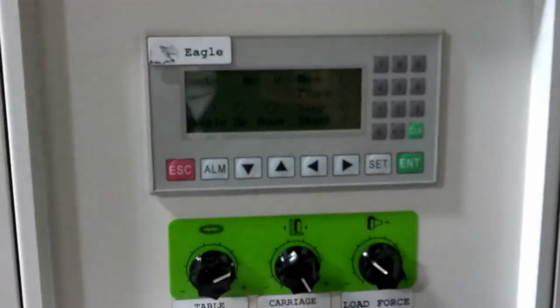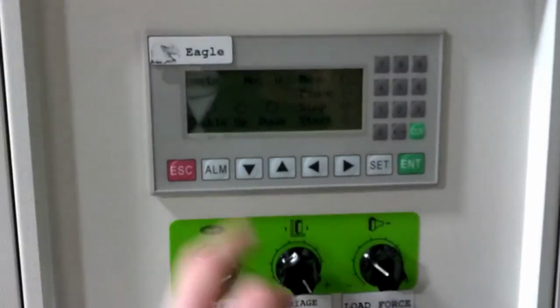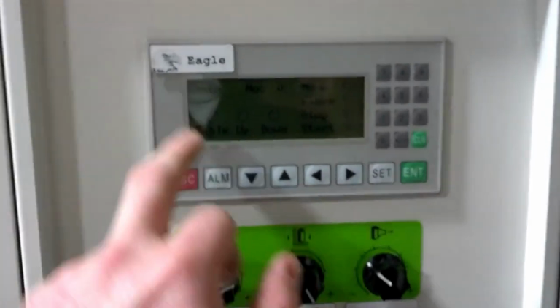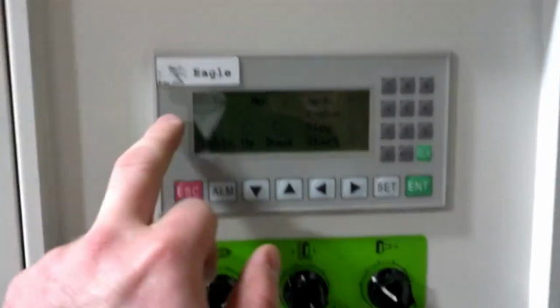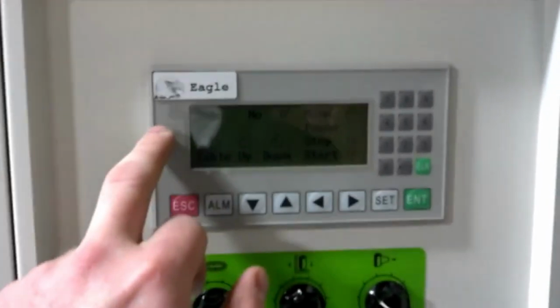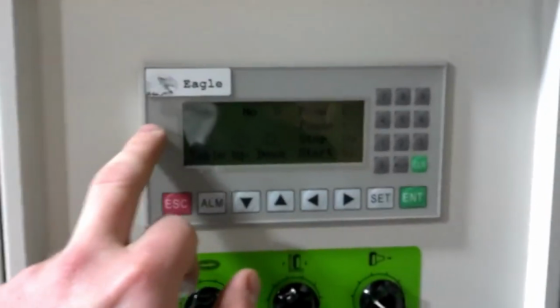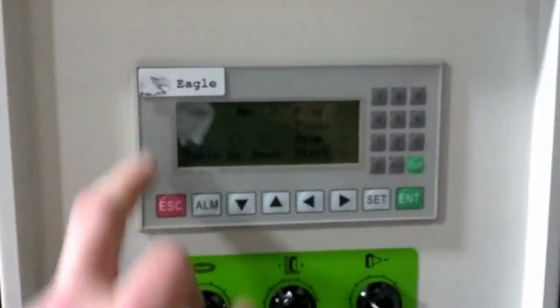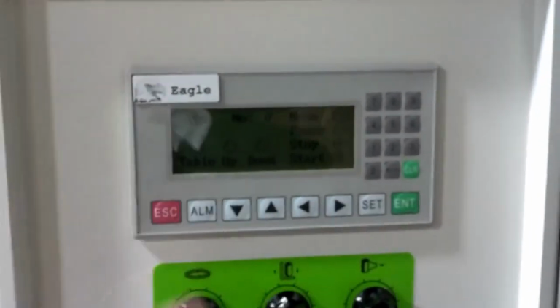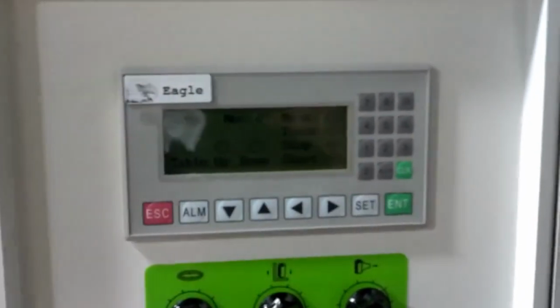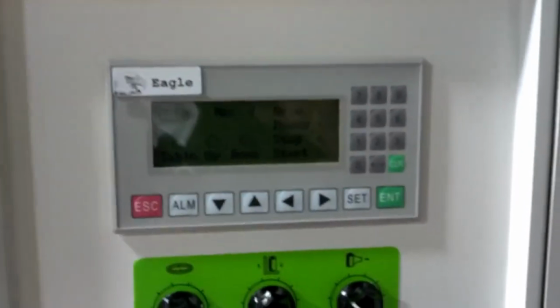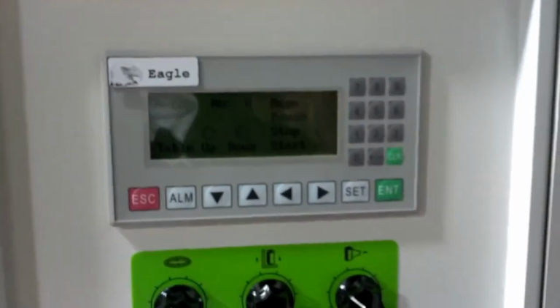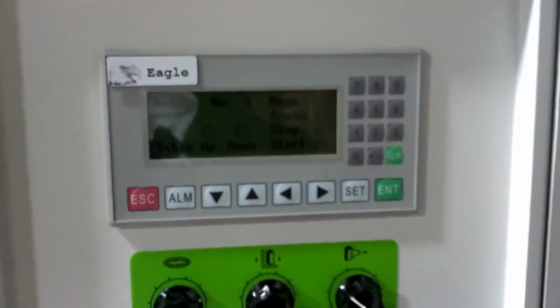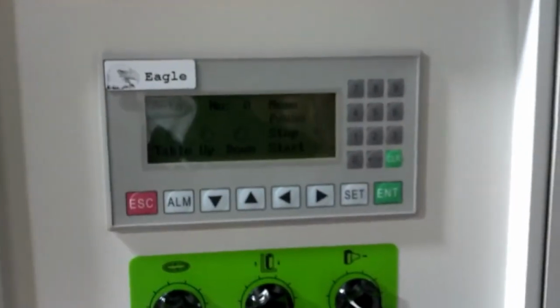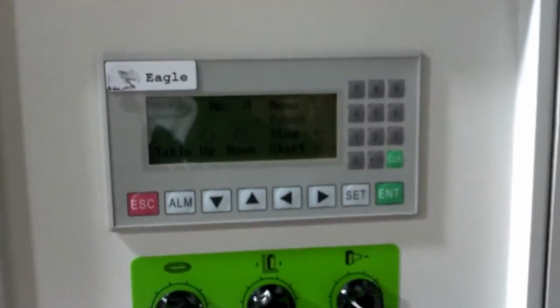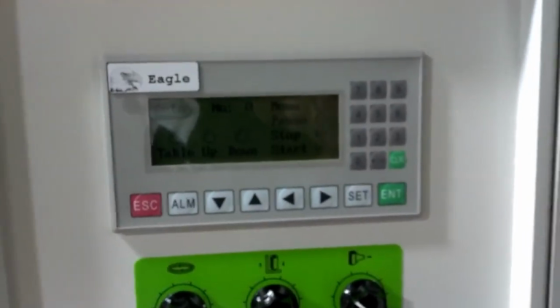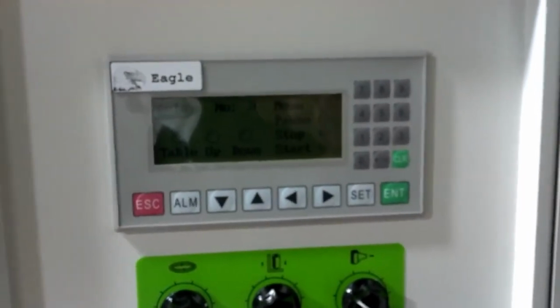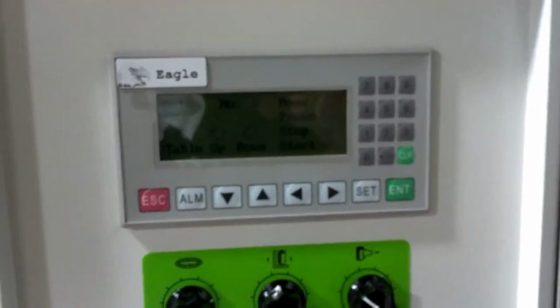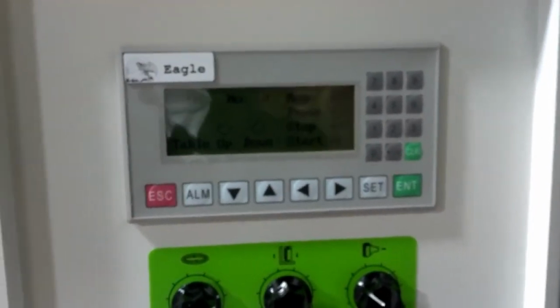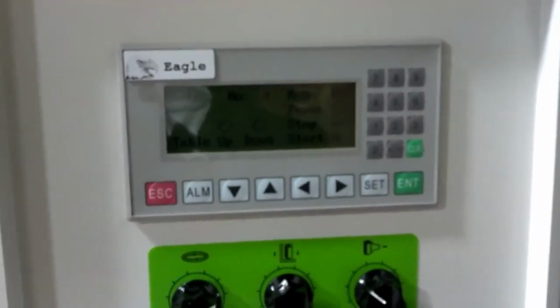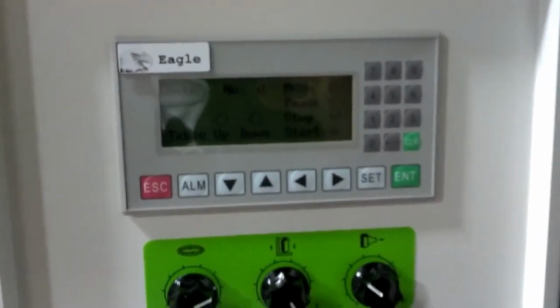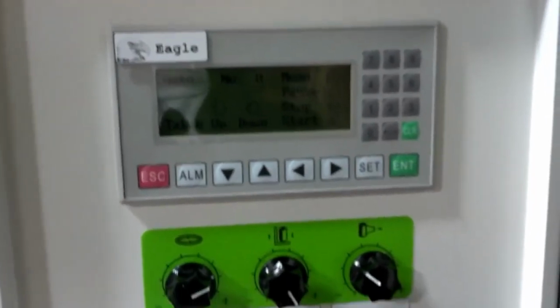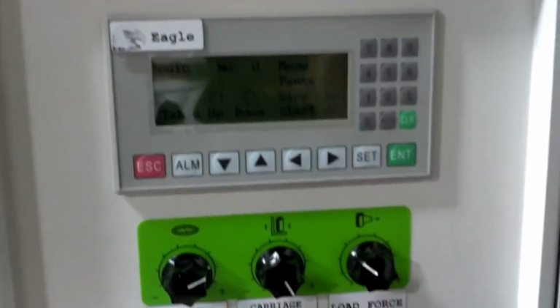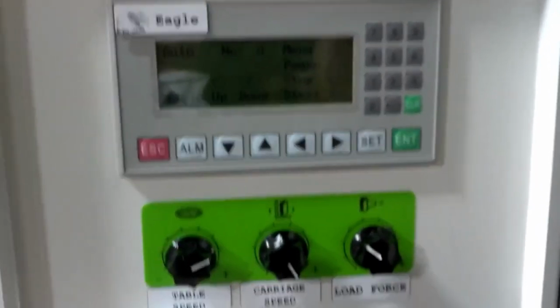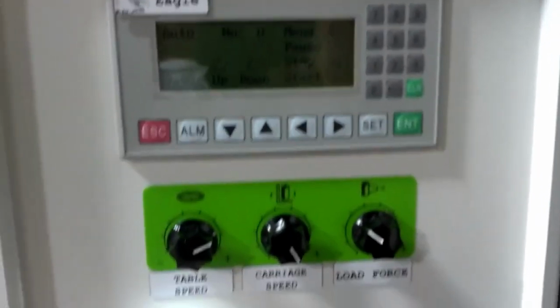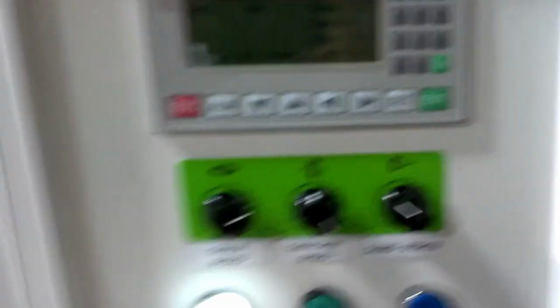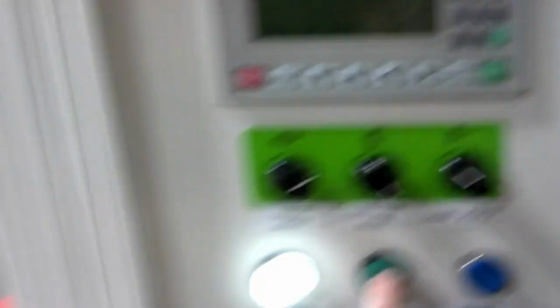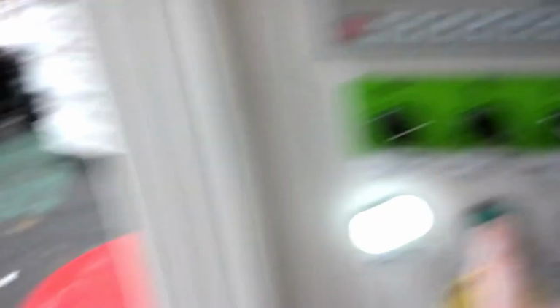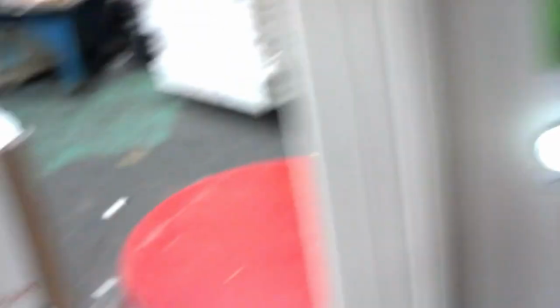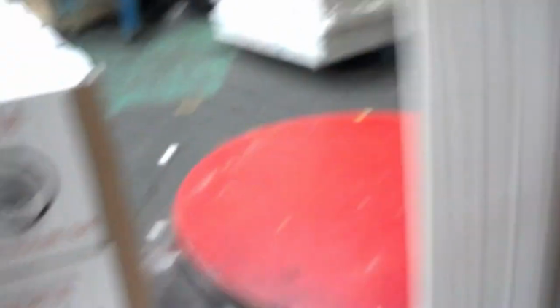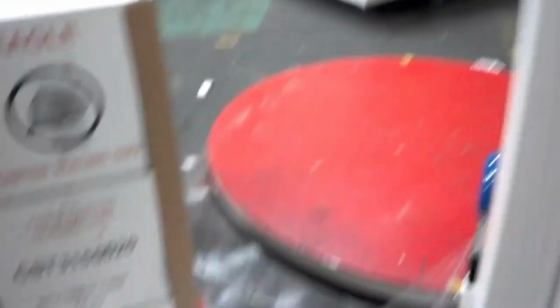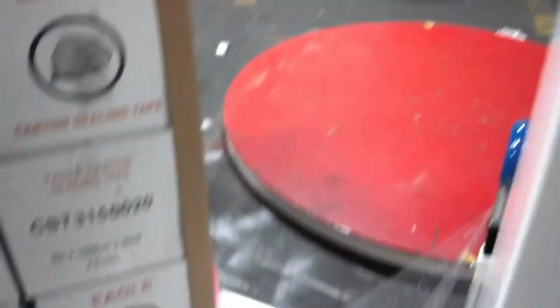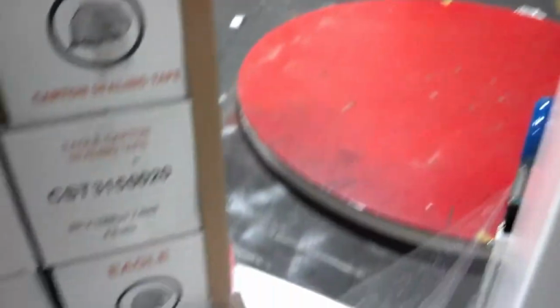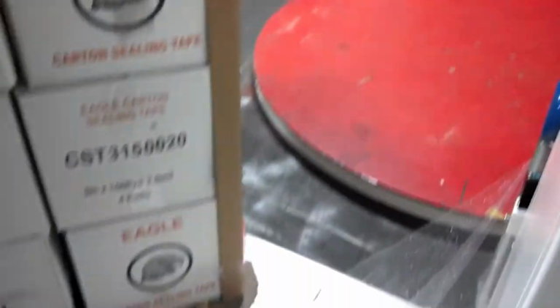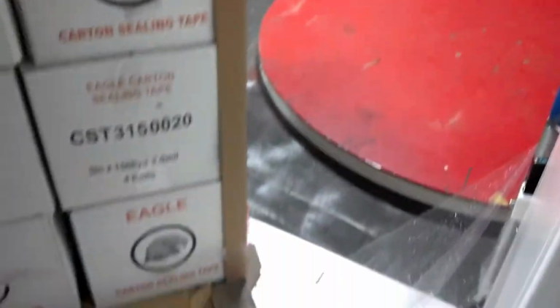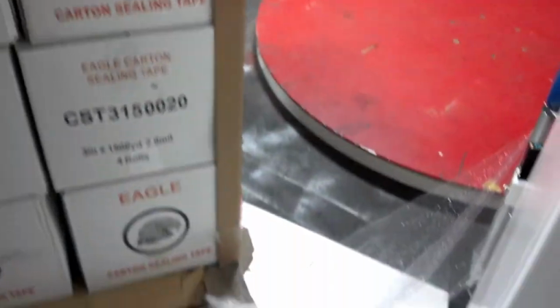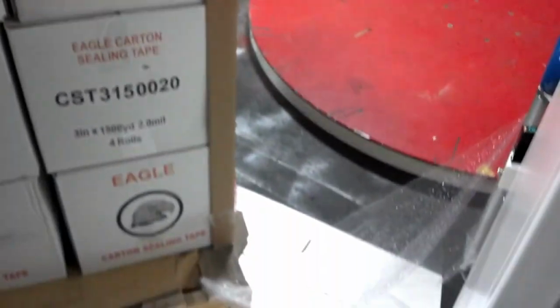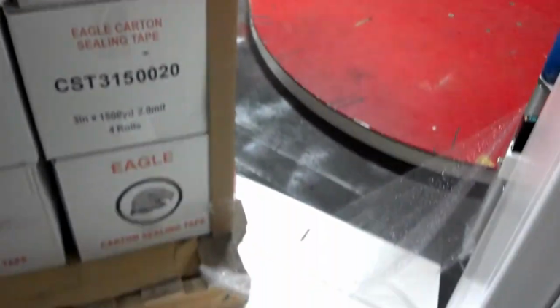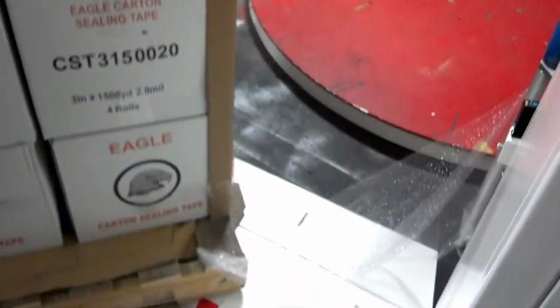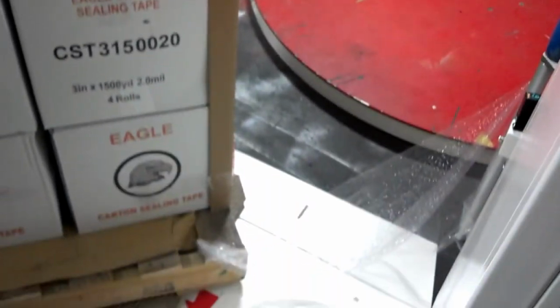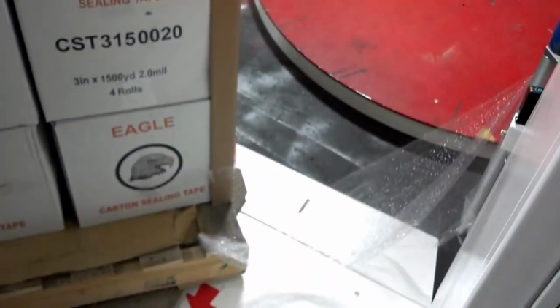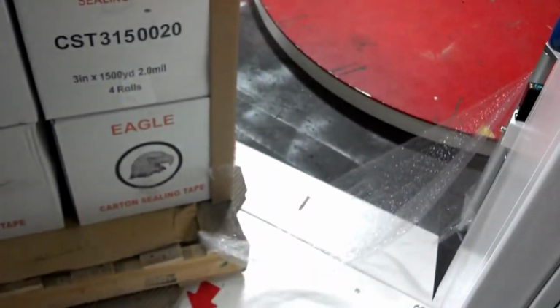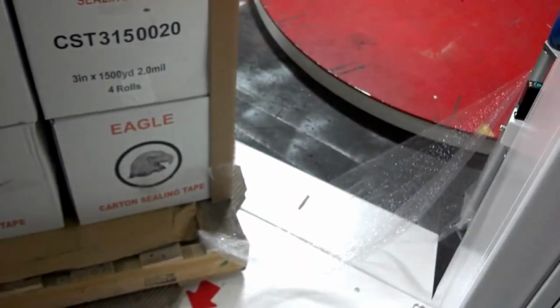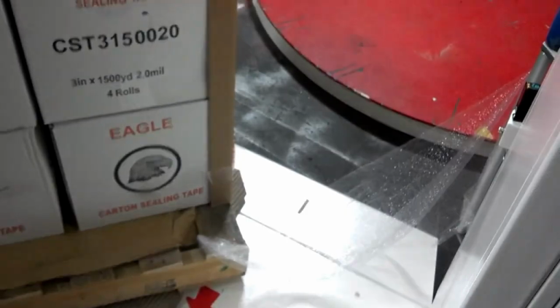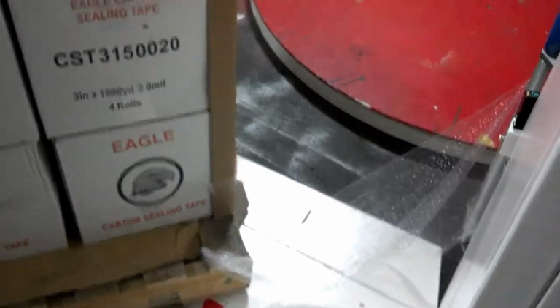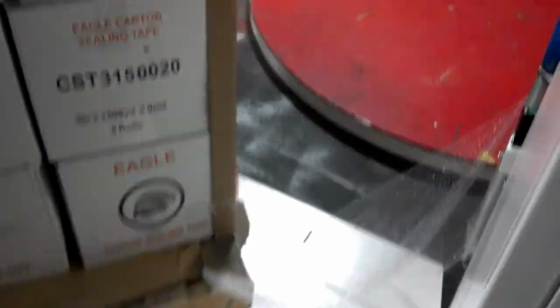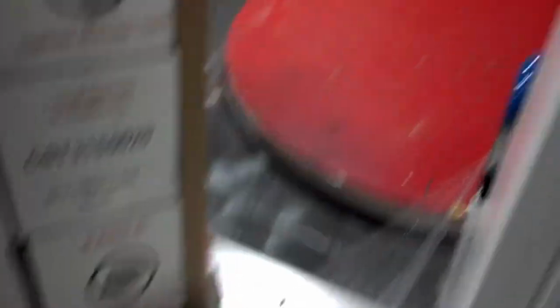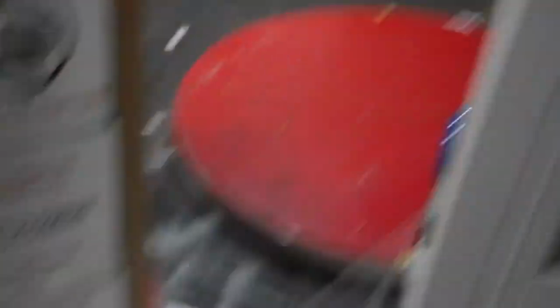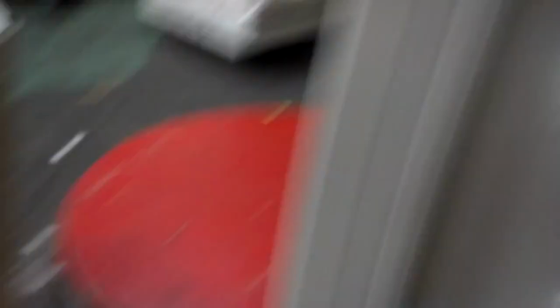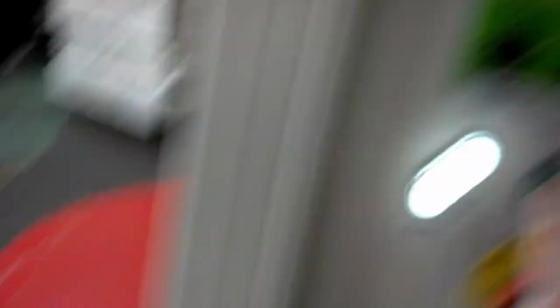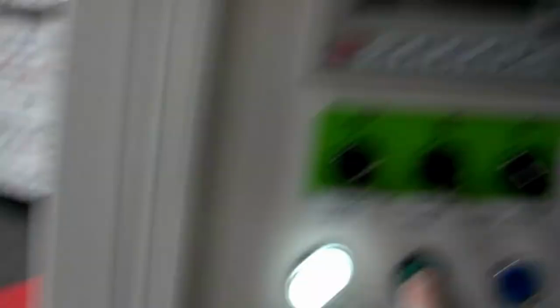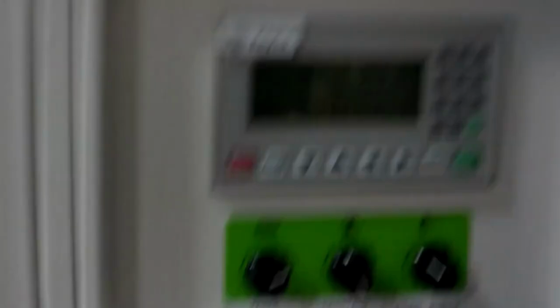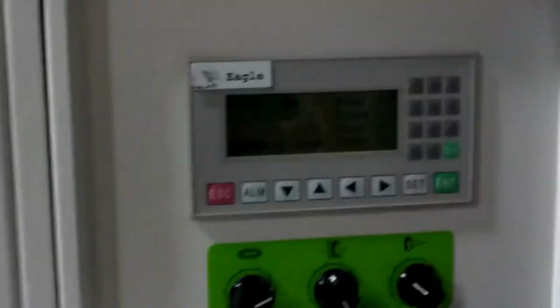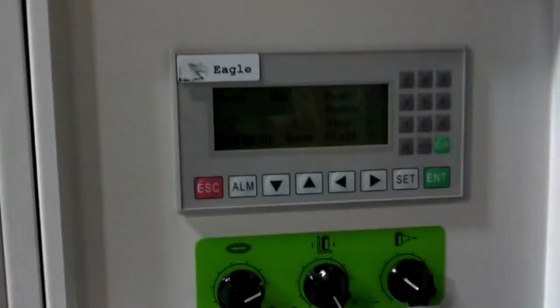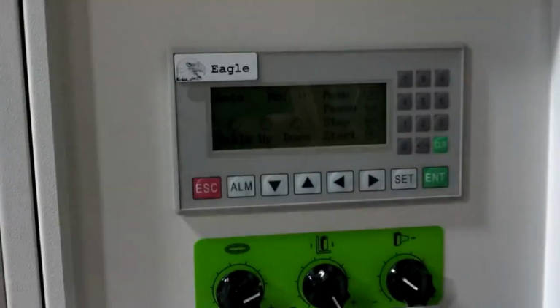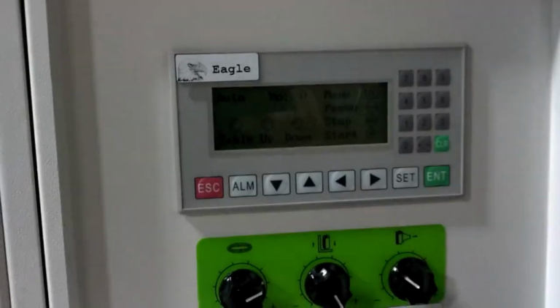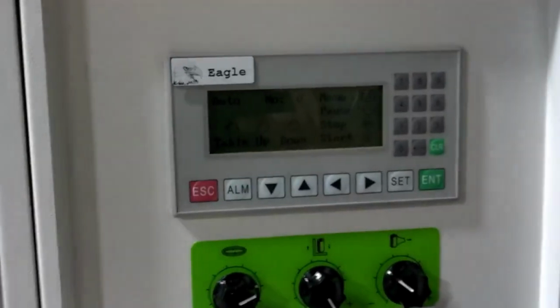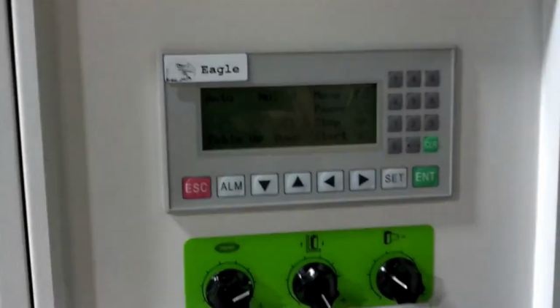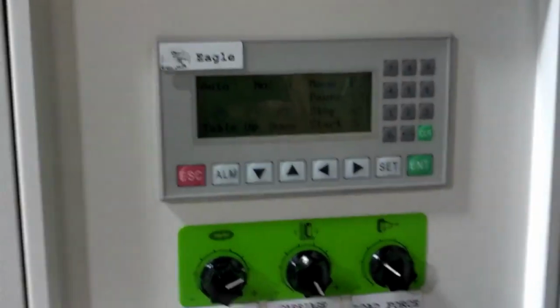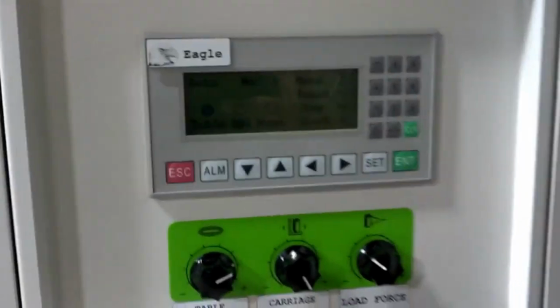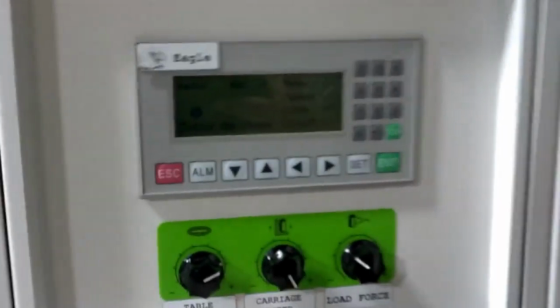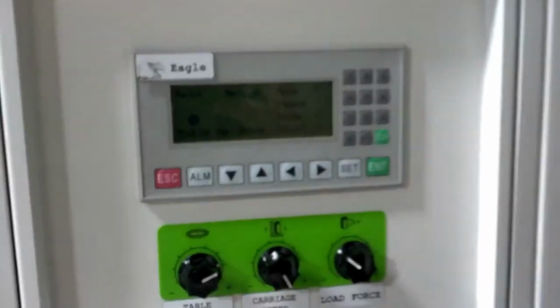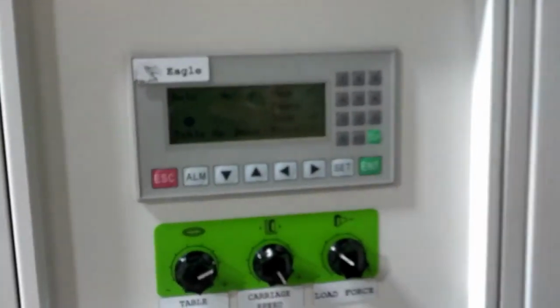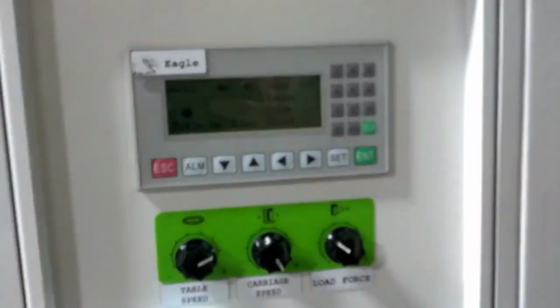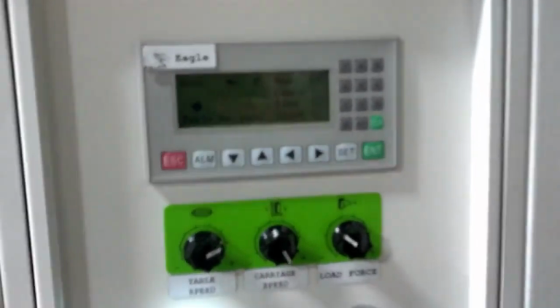We have our program set for auto. I have my stretch wrap tied to the pallet. Hit start.